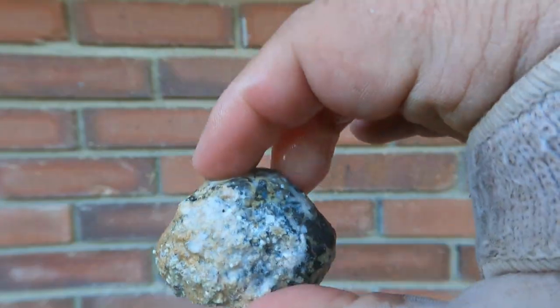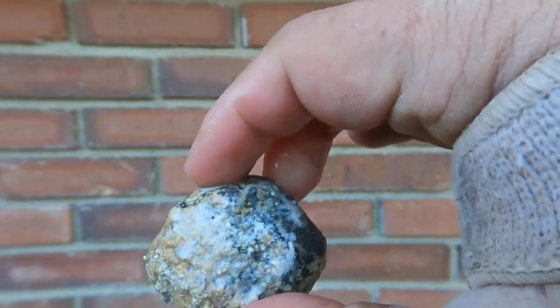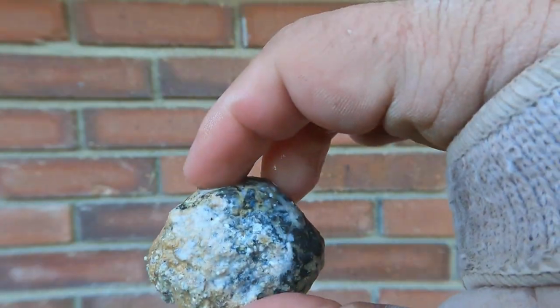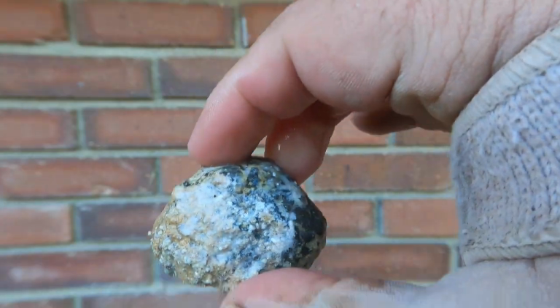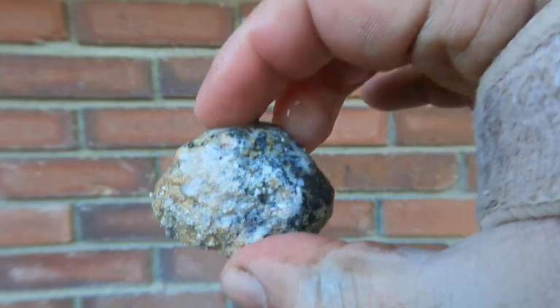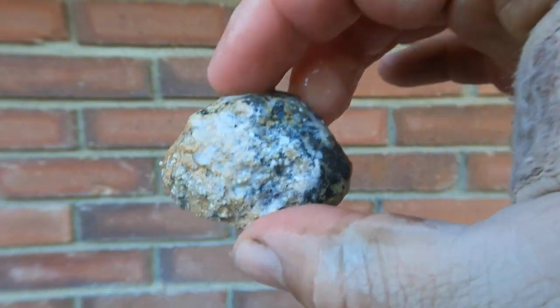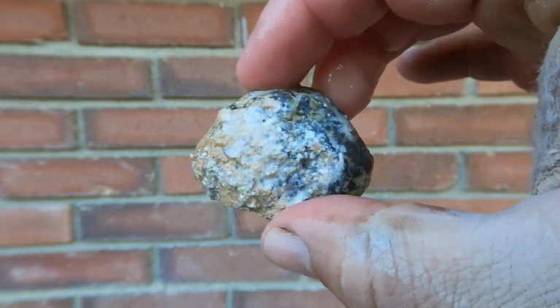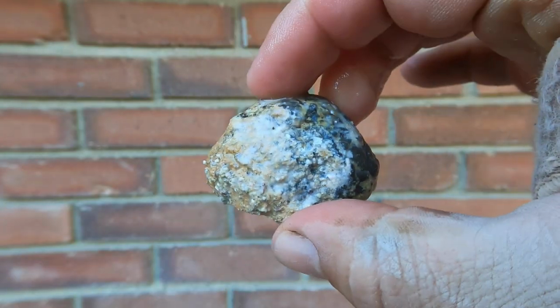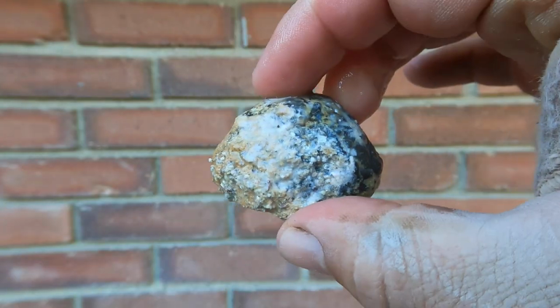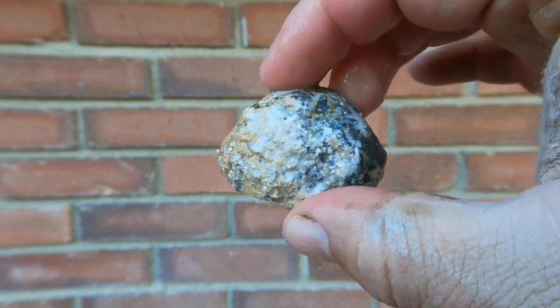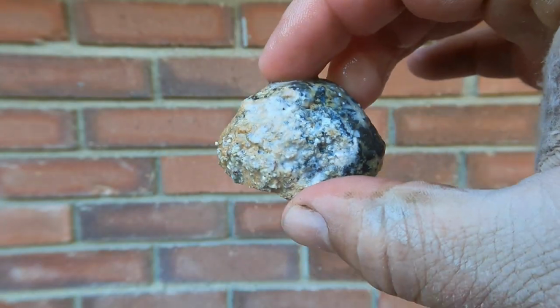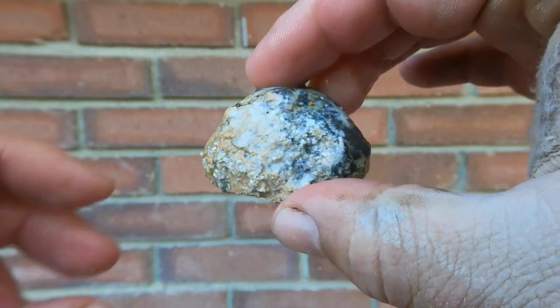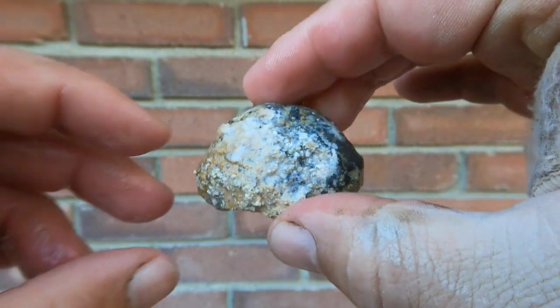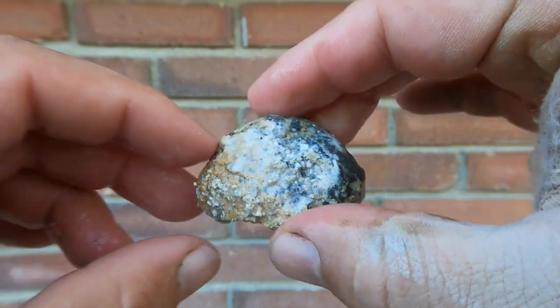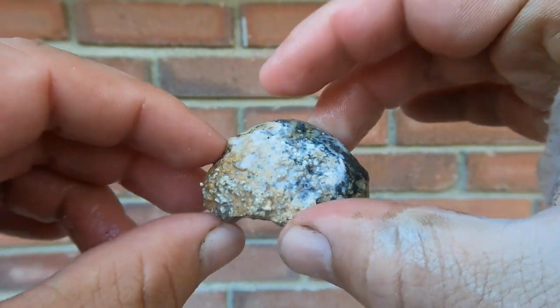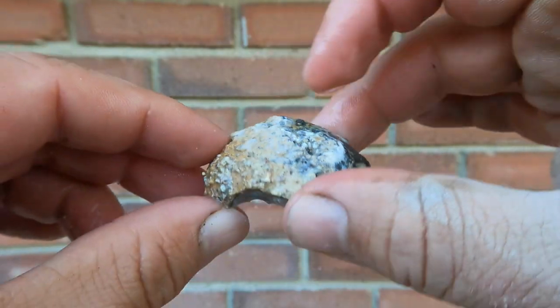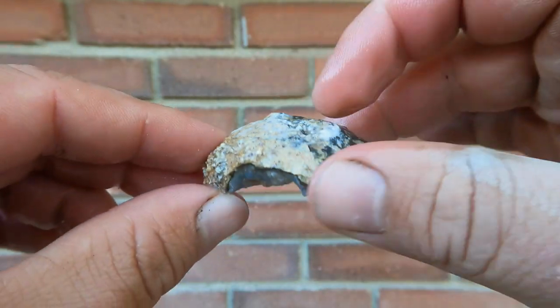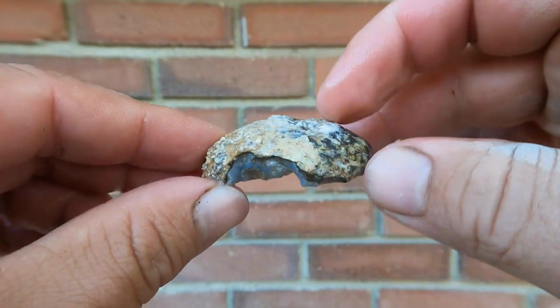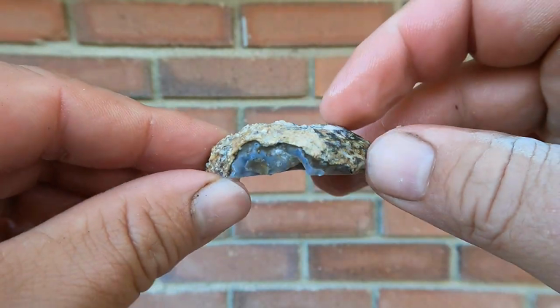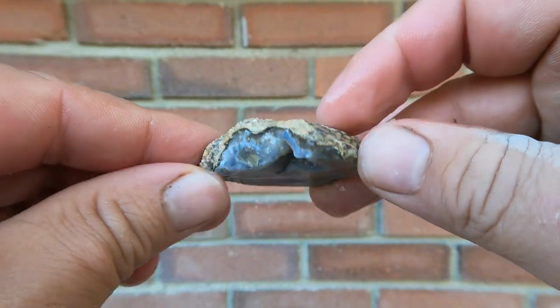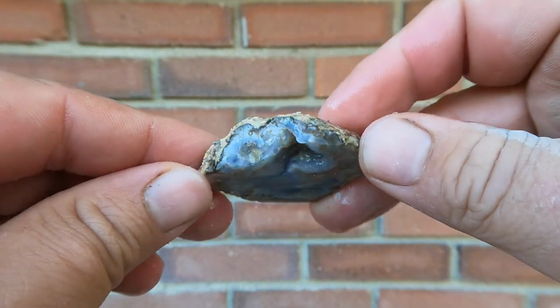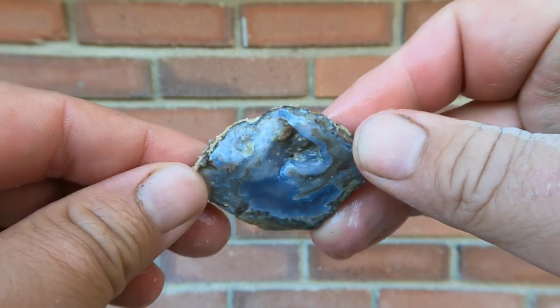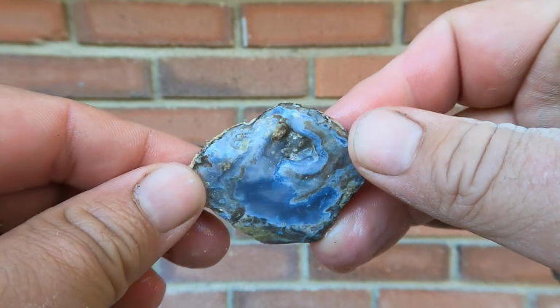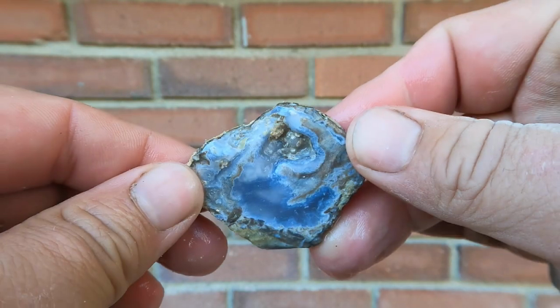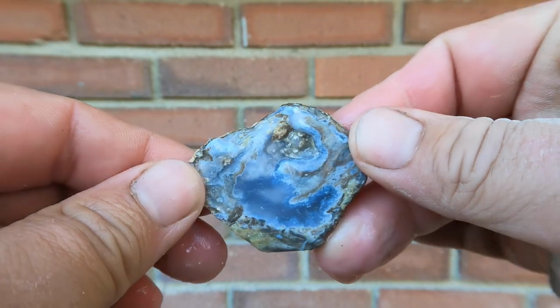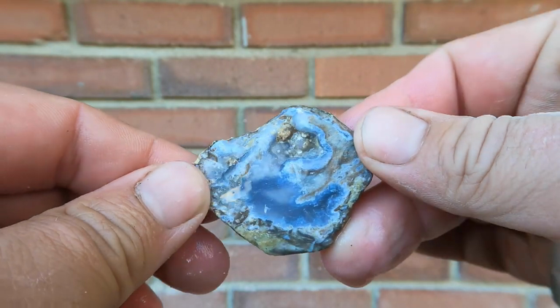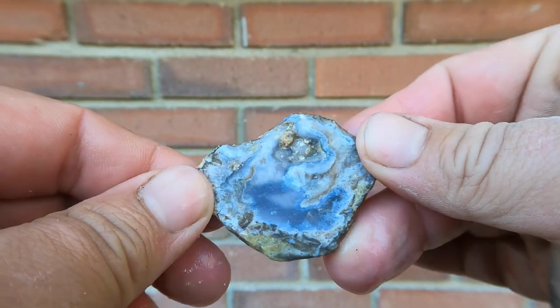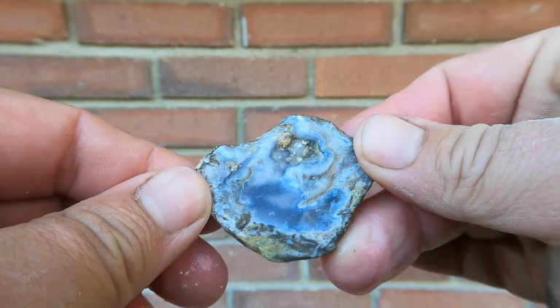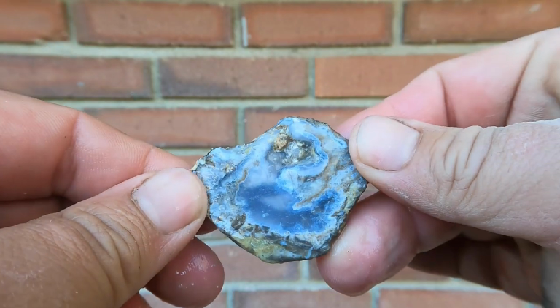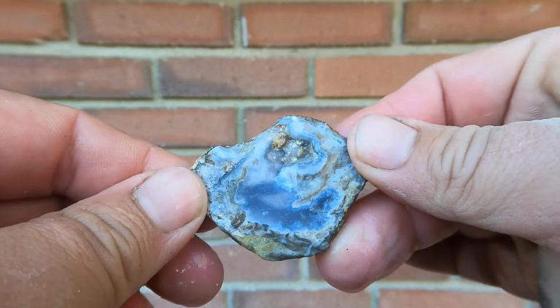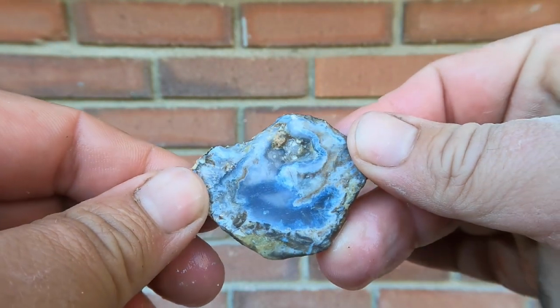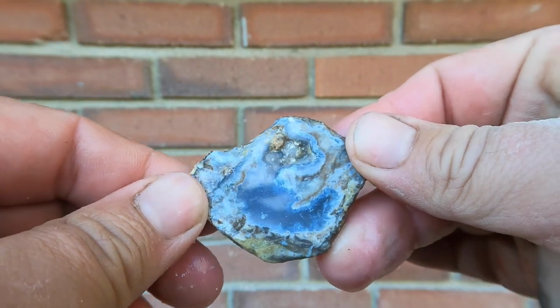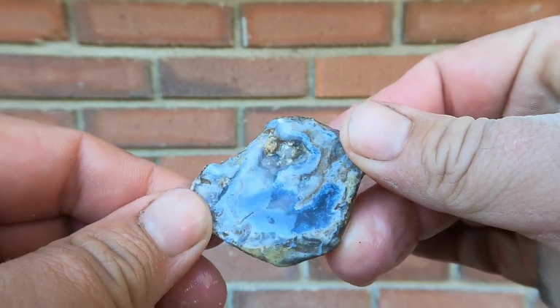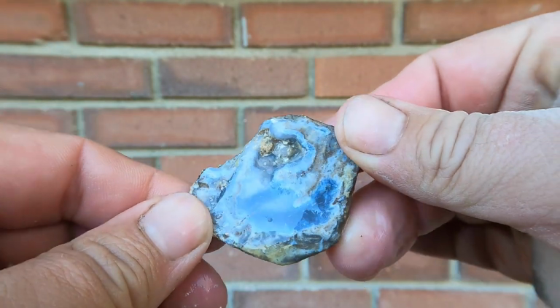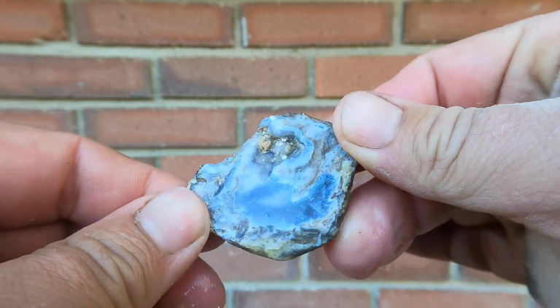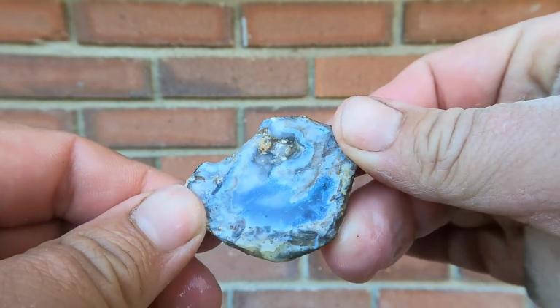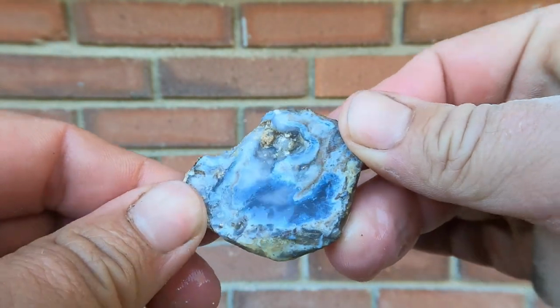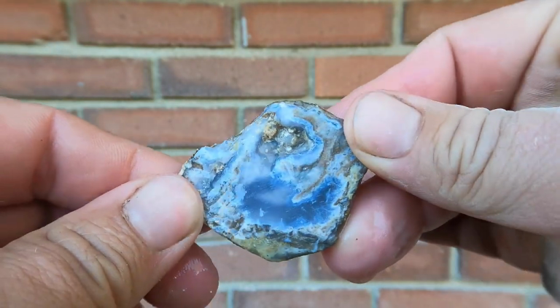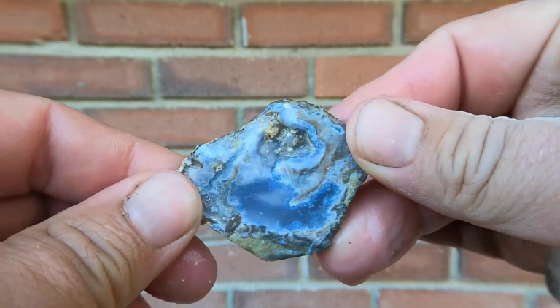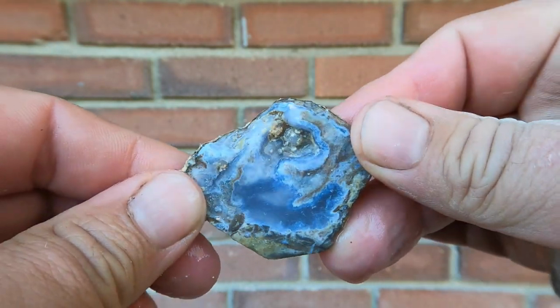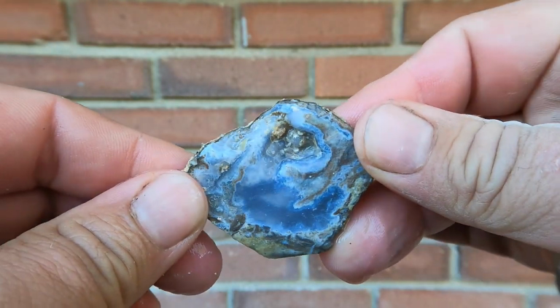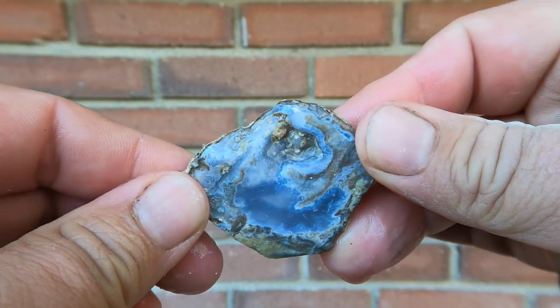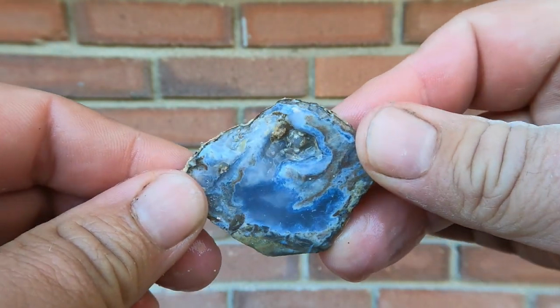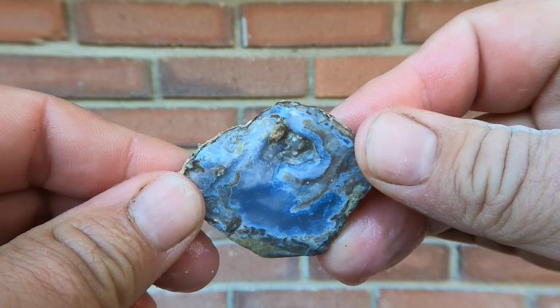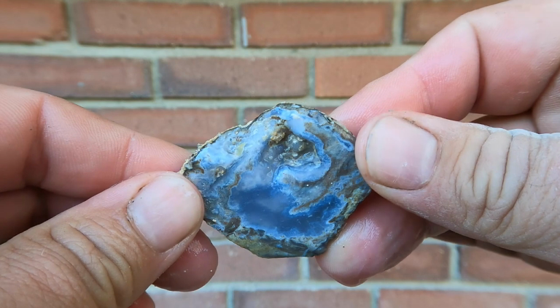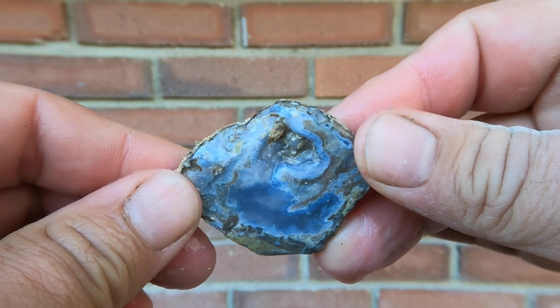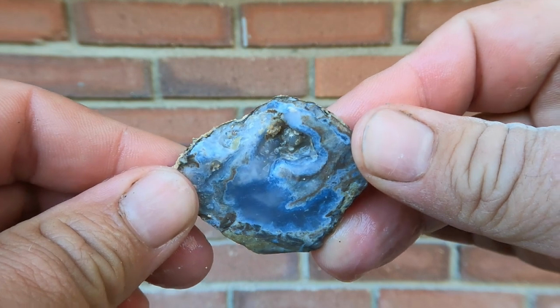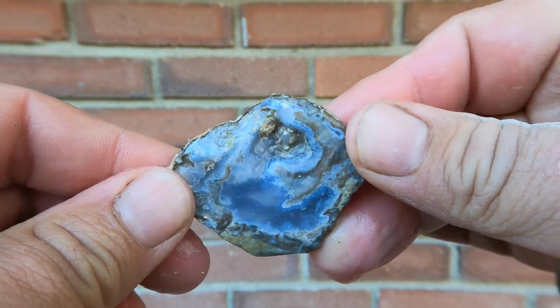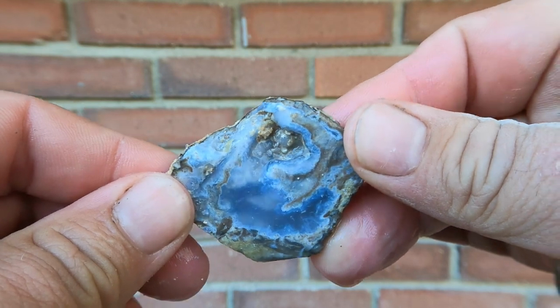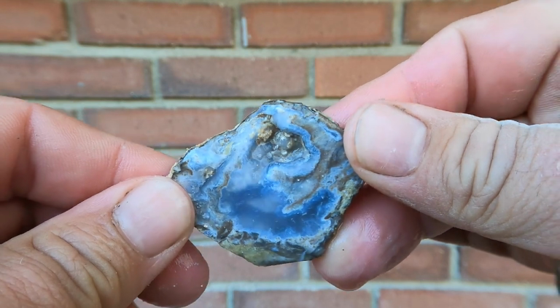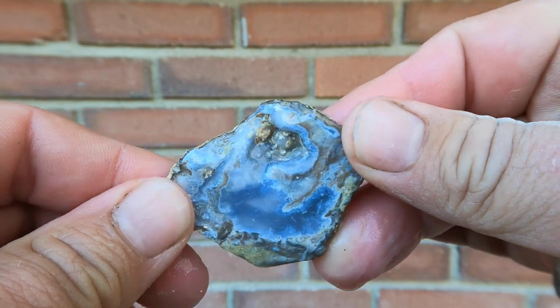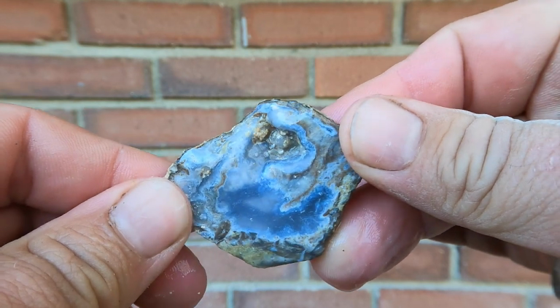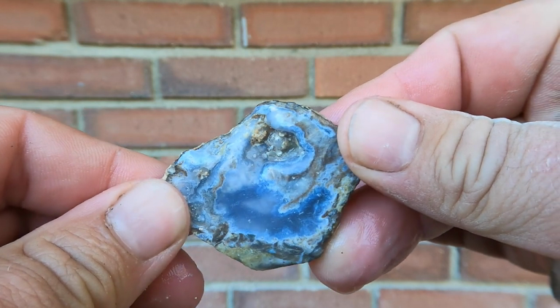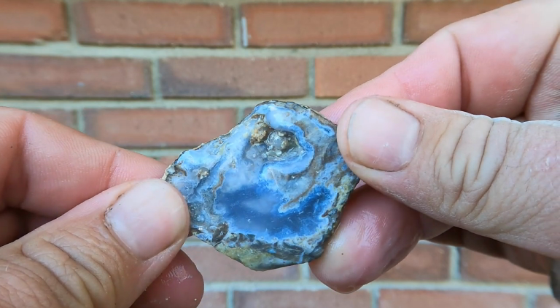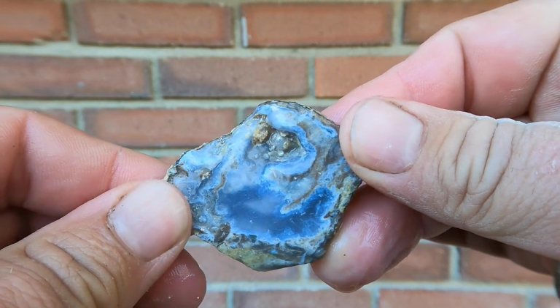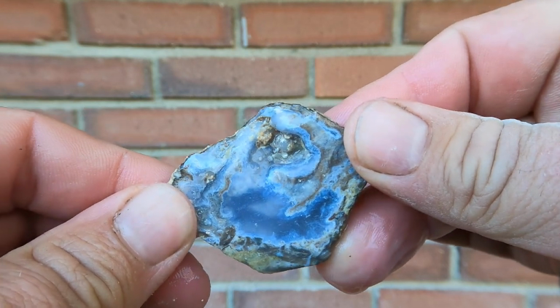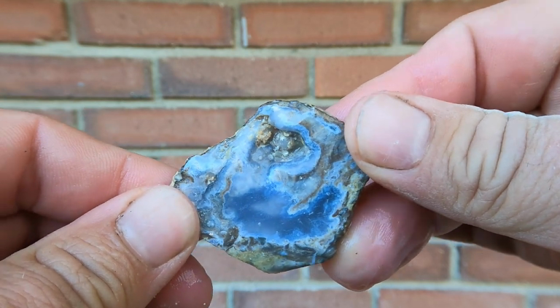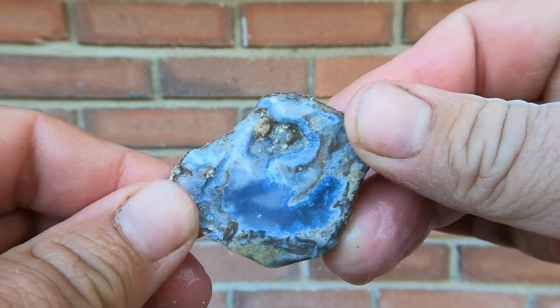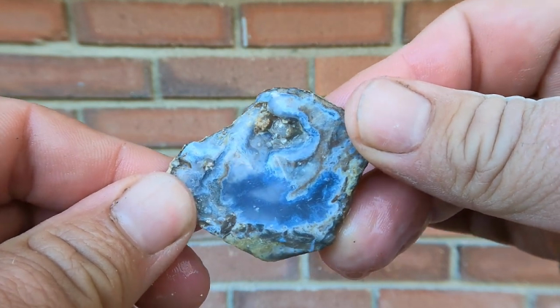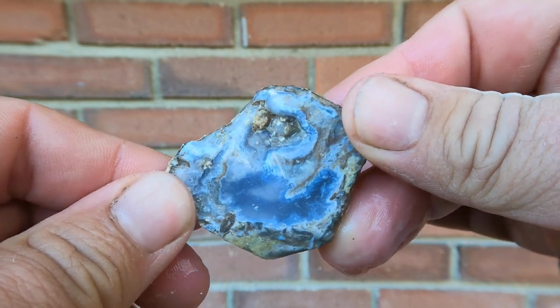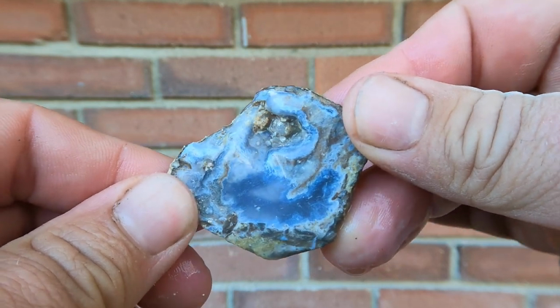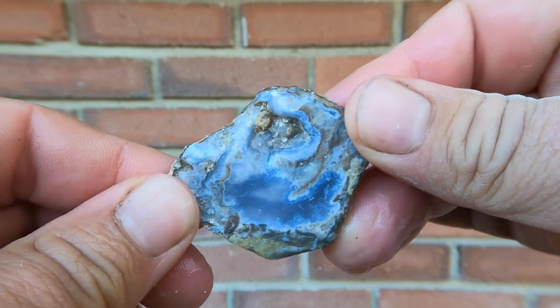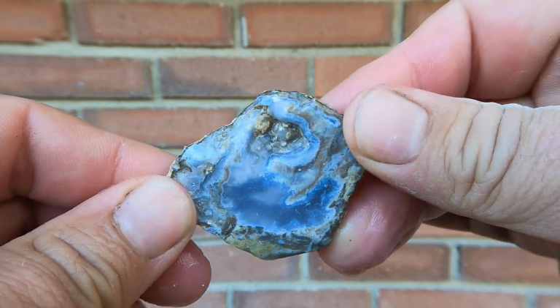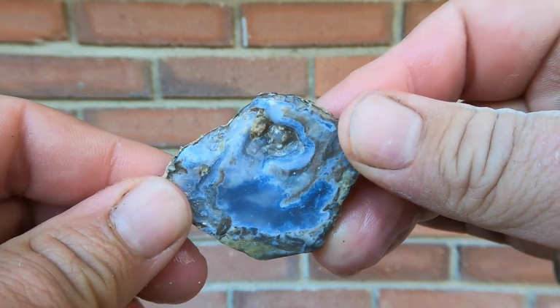Another little flat geode from Dugway. The other side broke, so all we got was this side. Interesting.